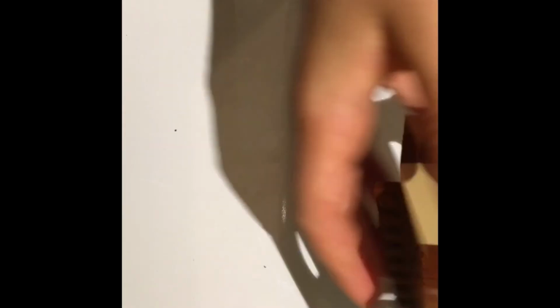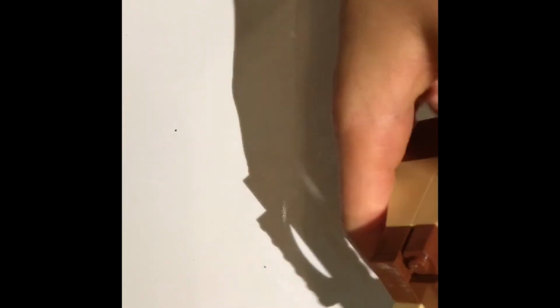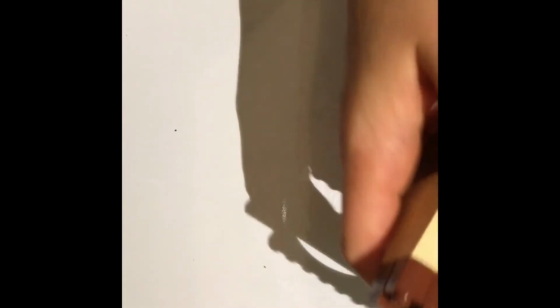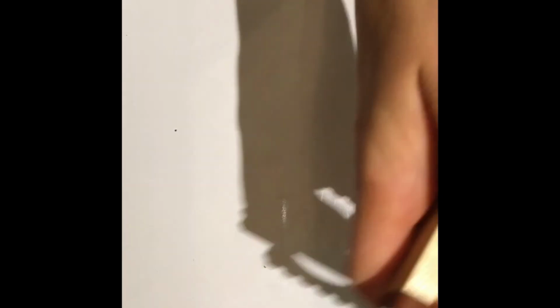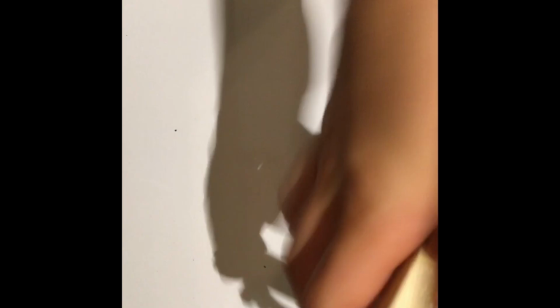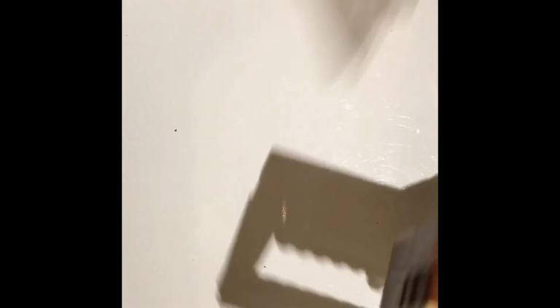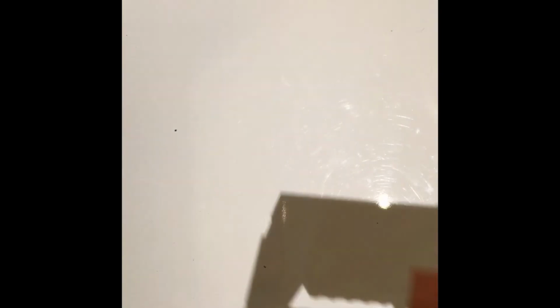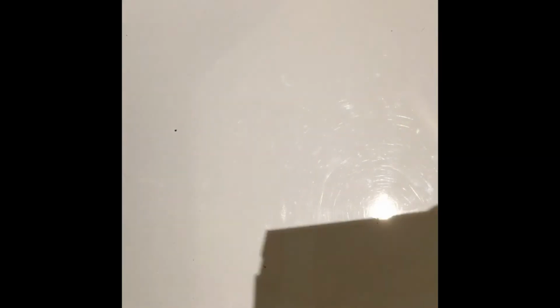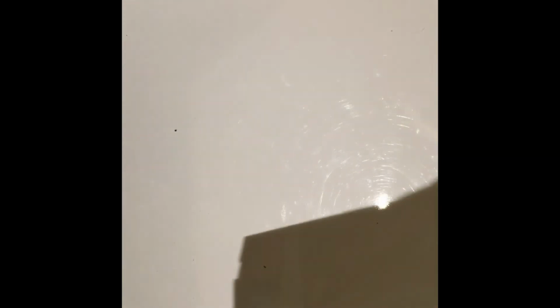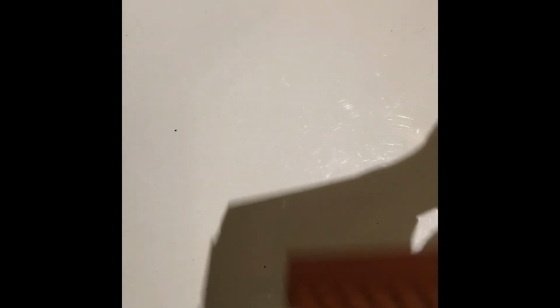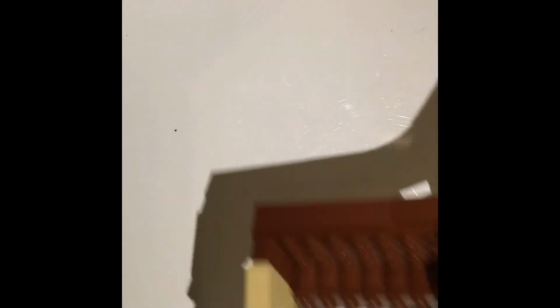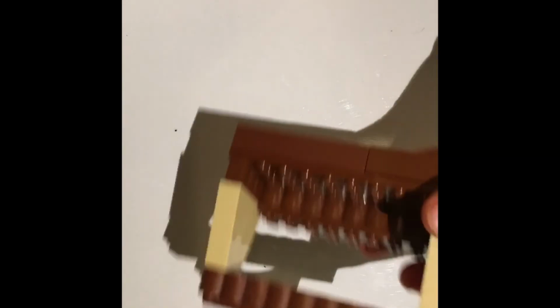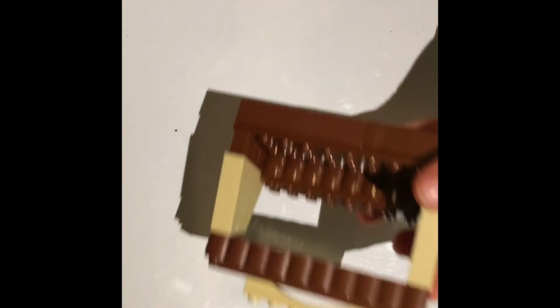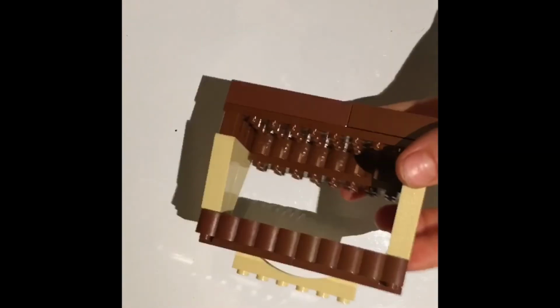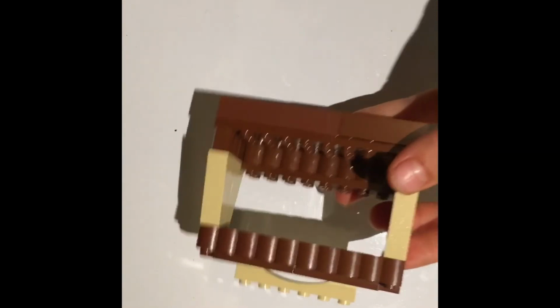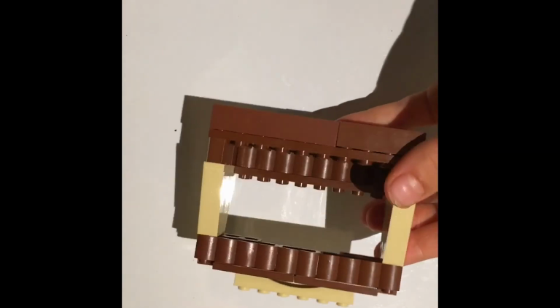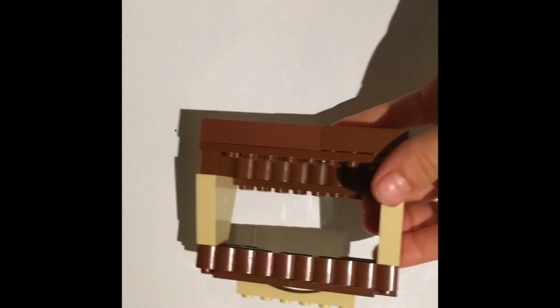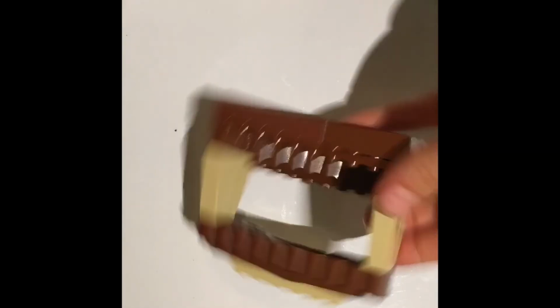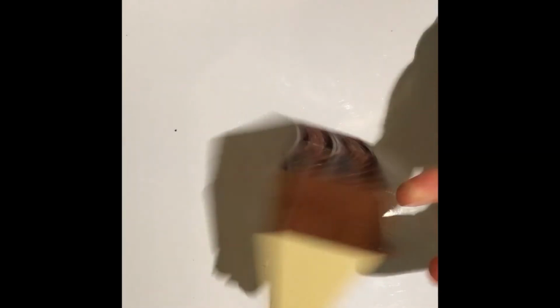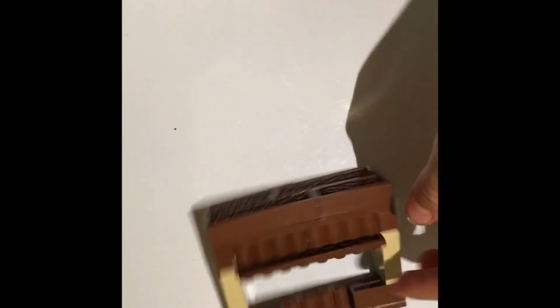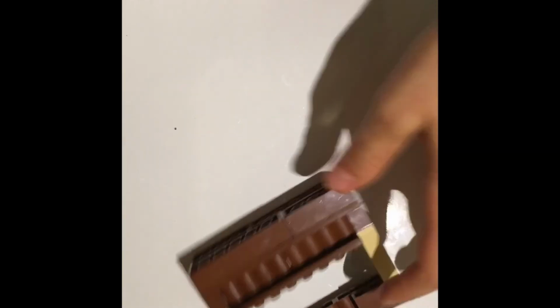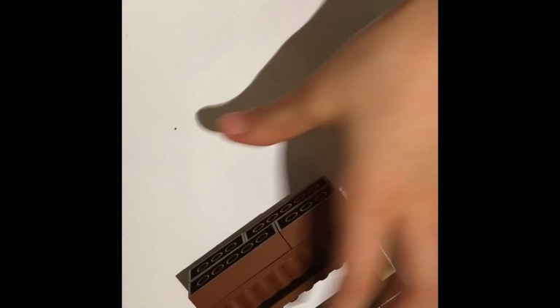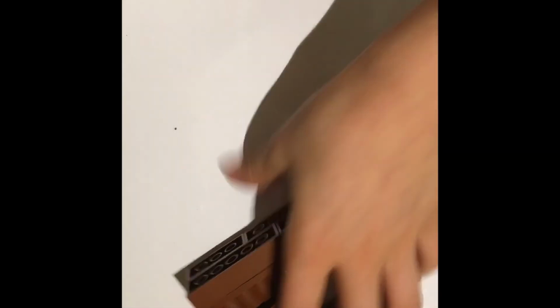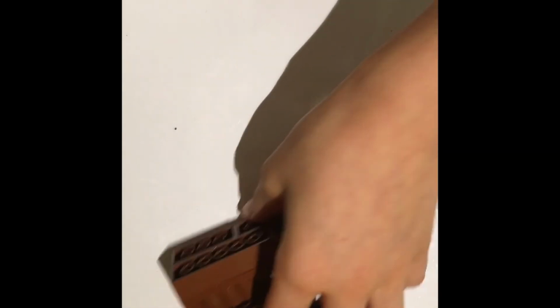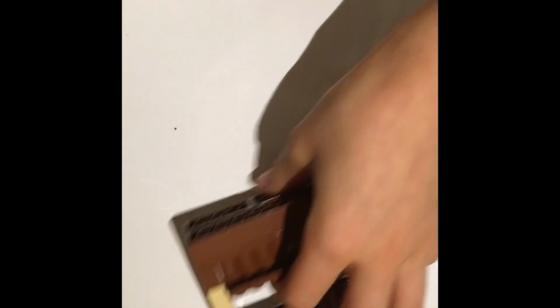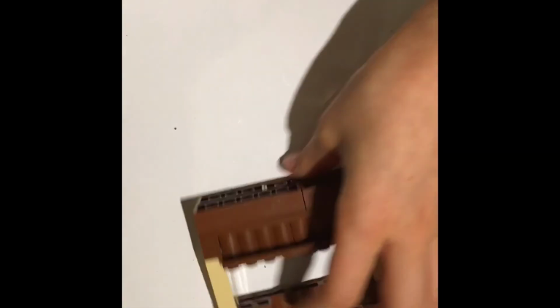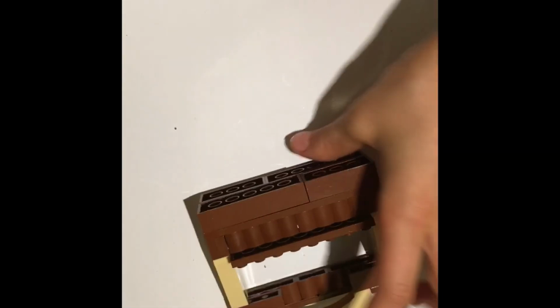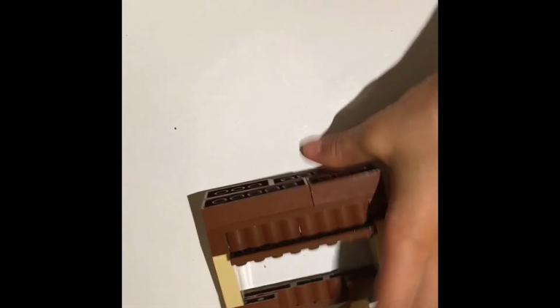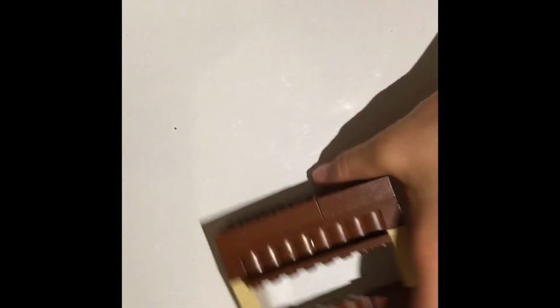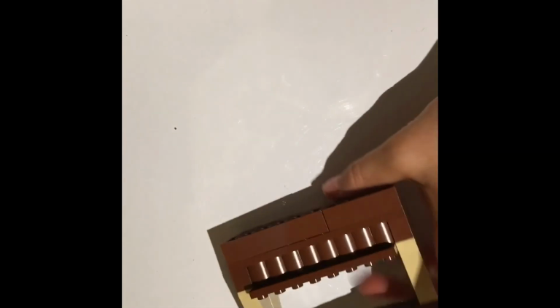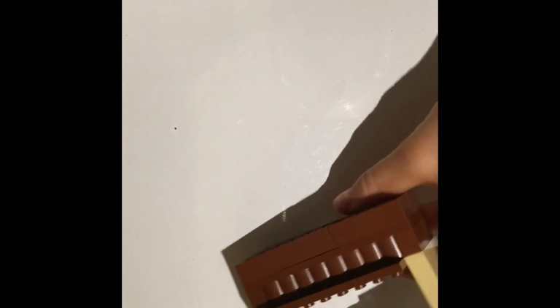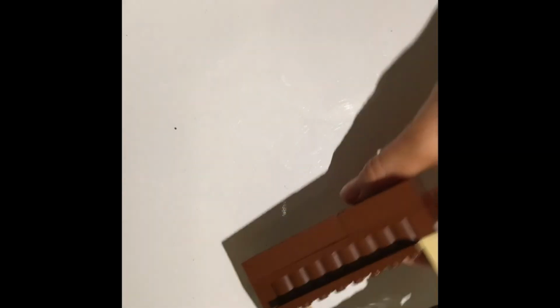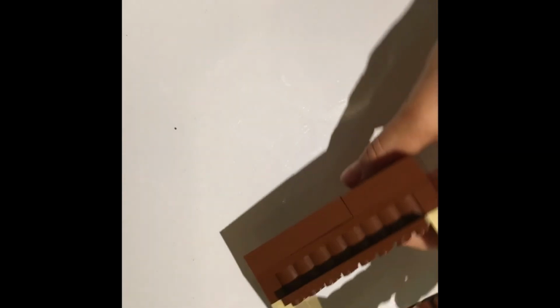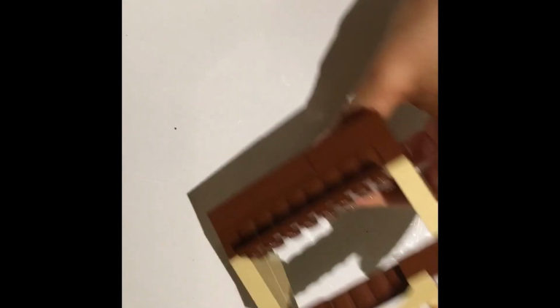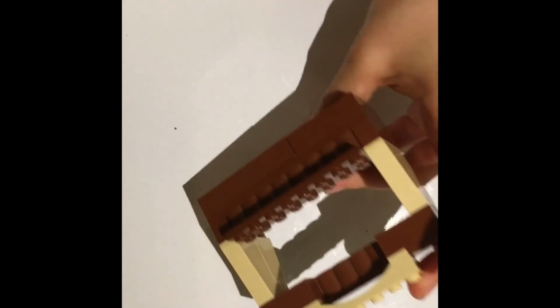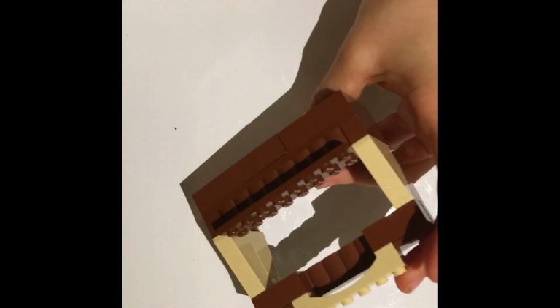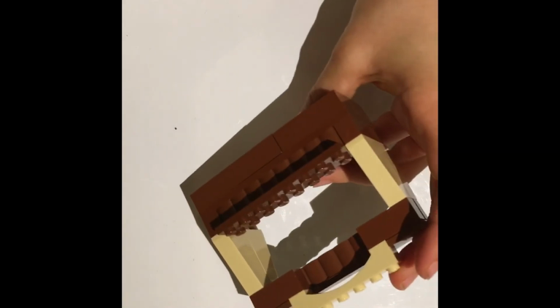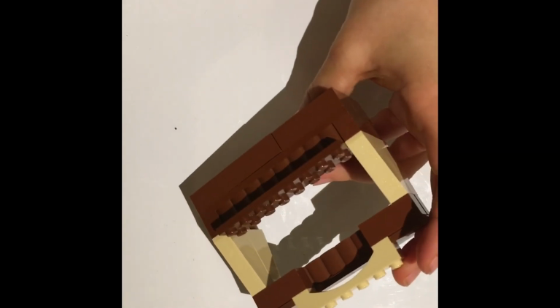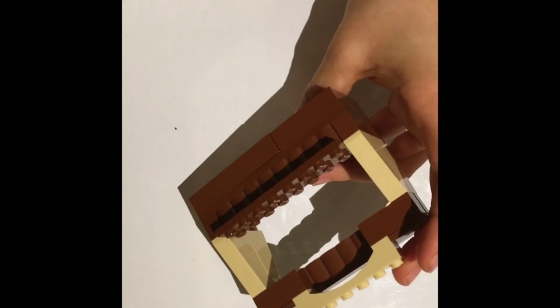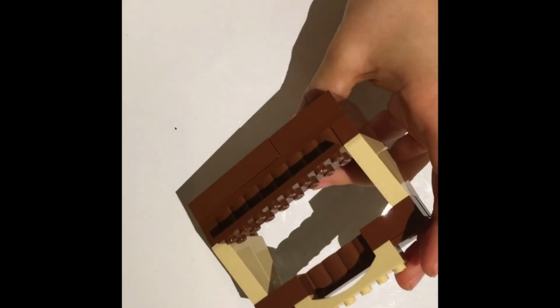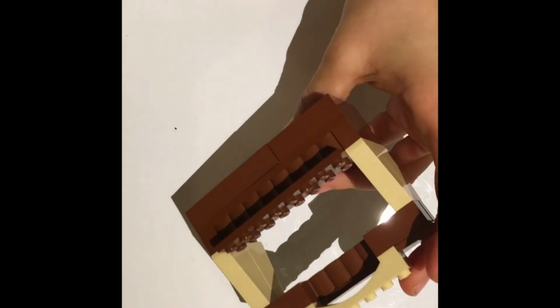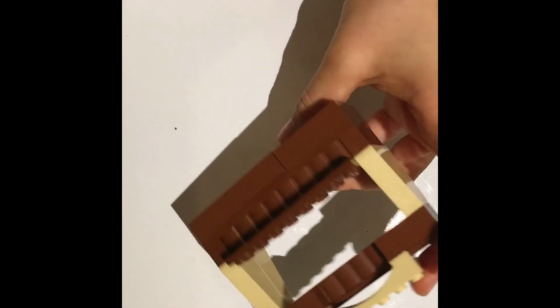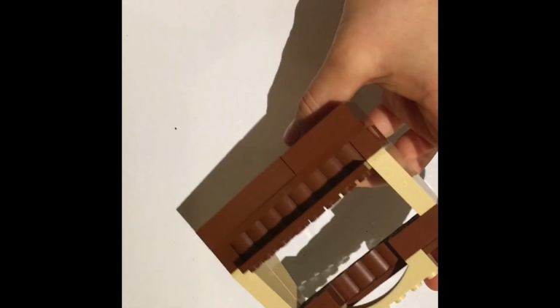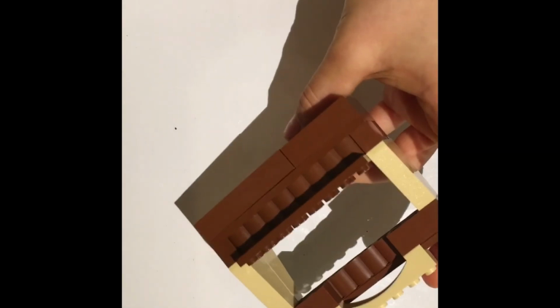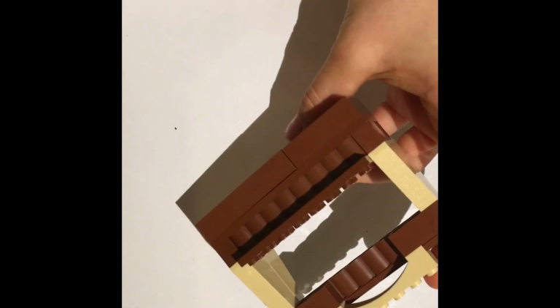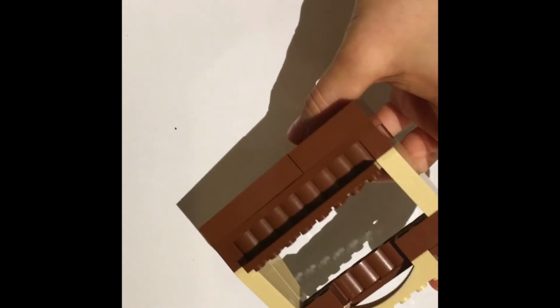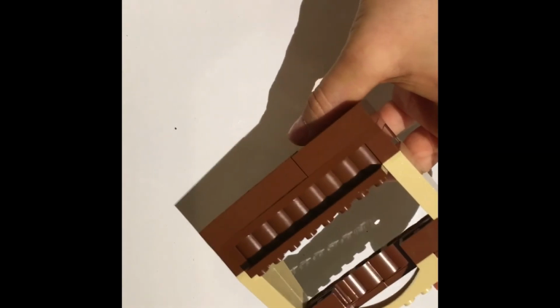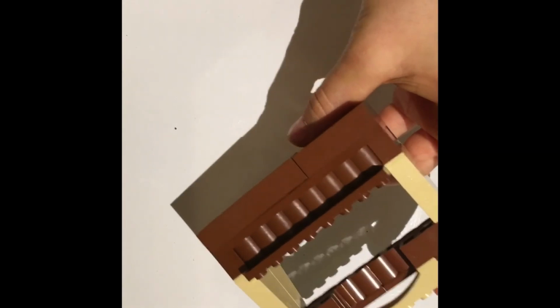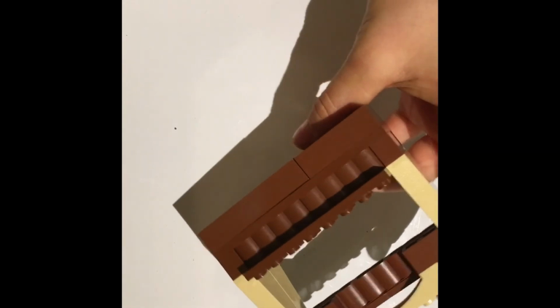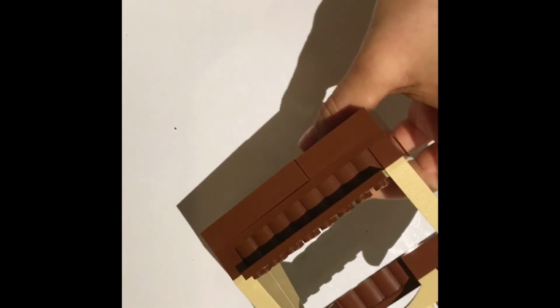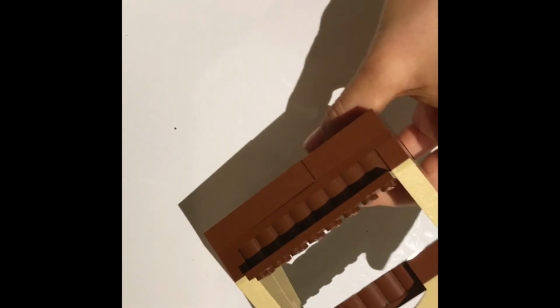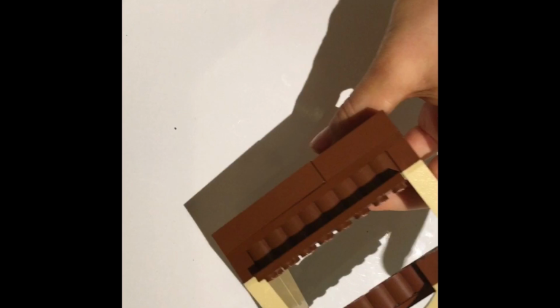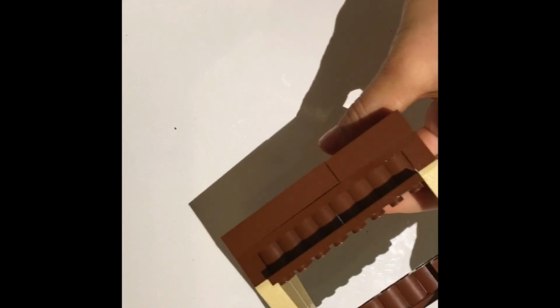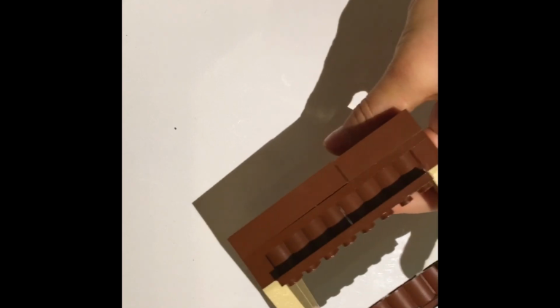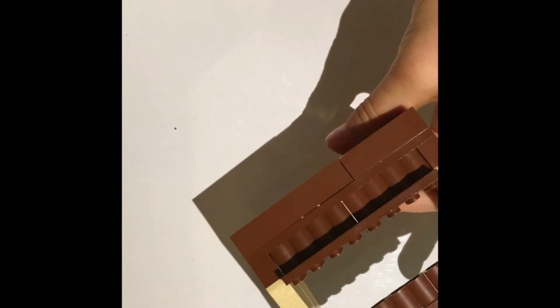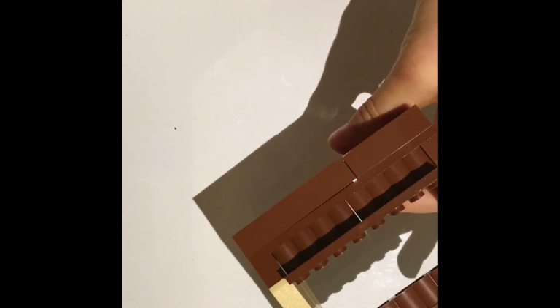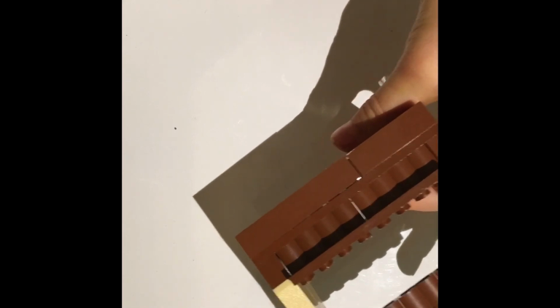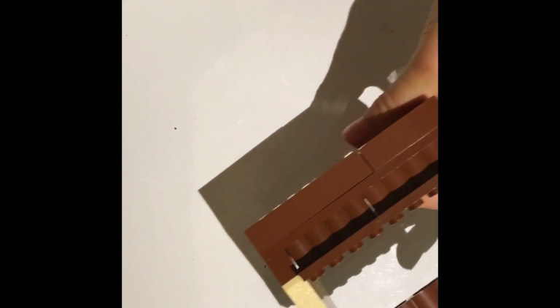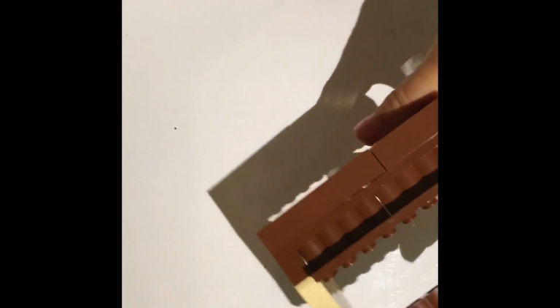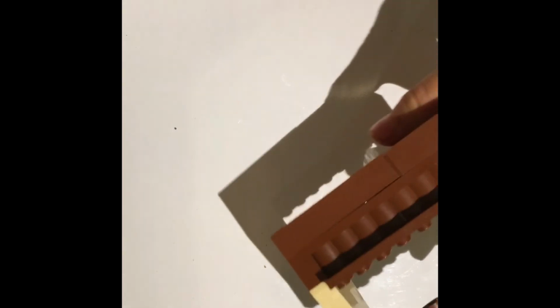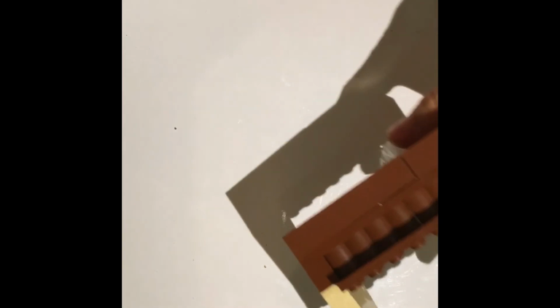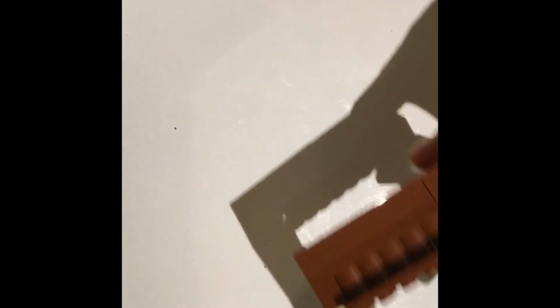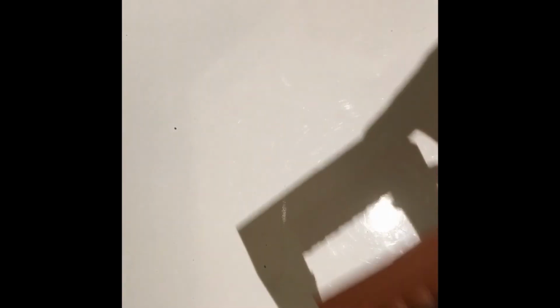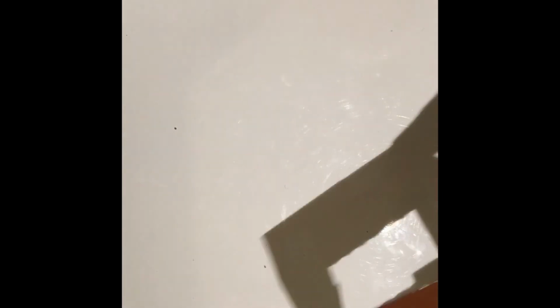This is the back, and this is the front. Thanks for watching, bye!